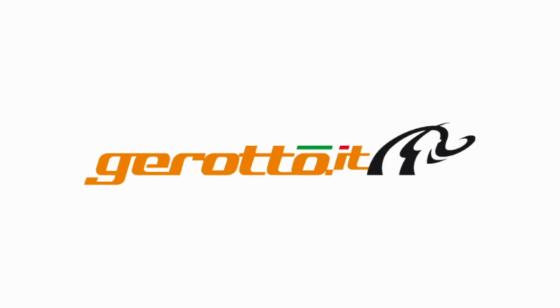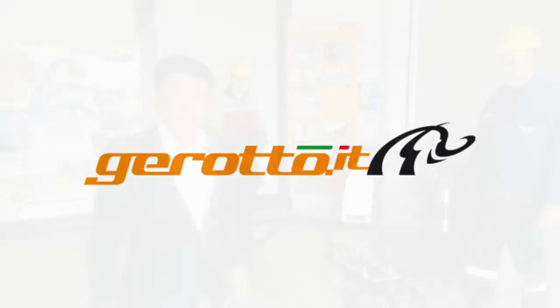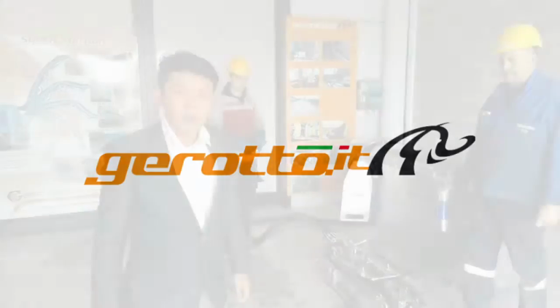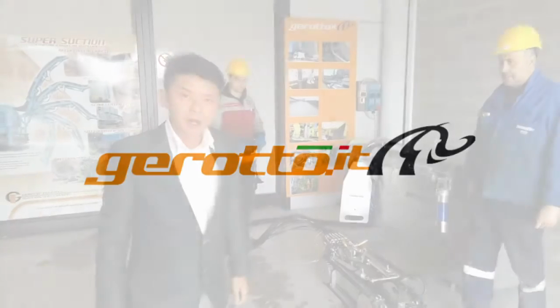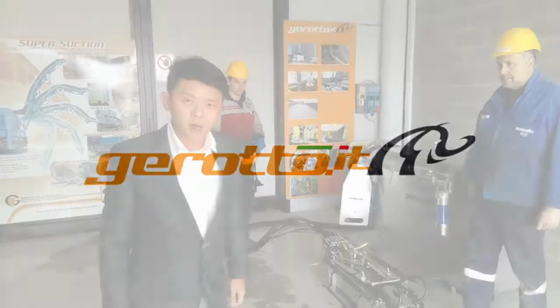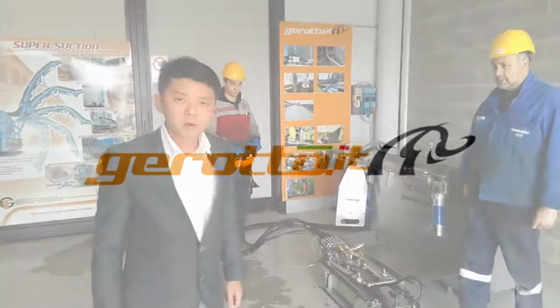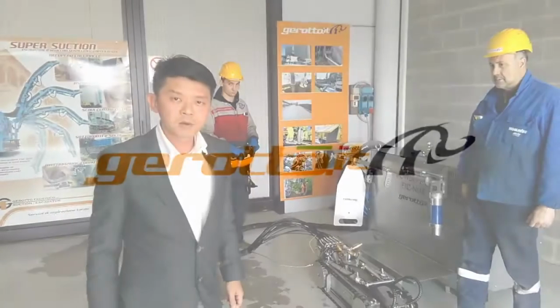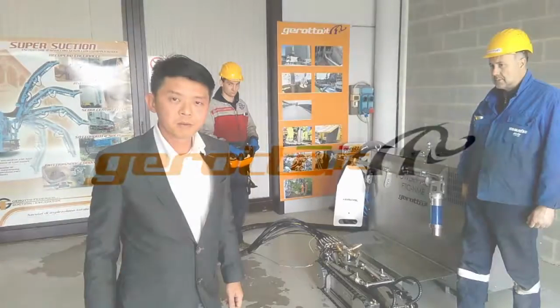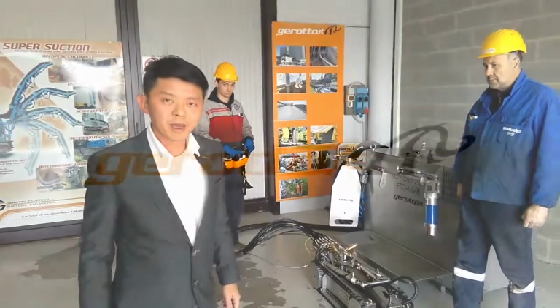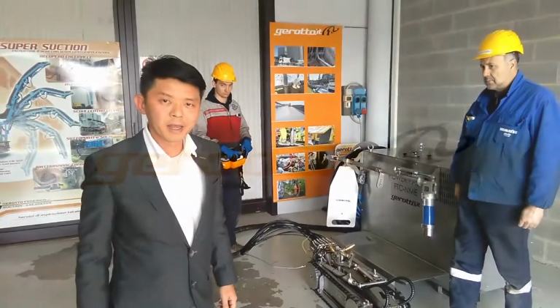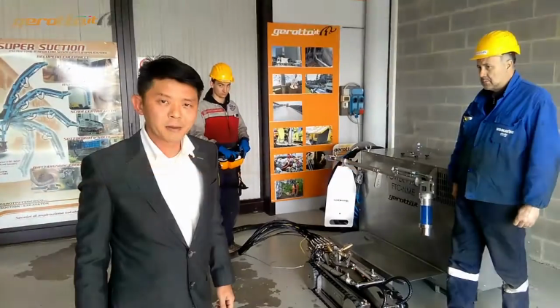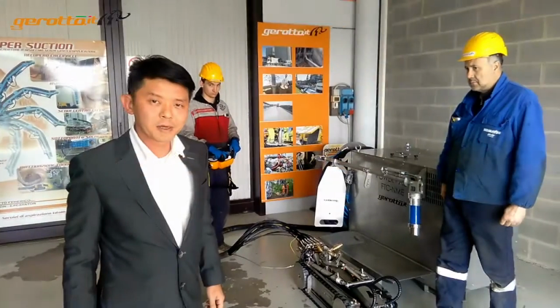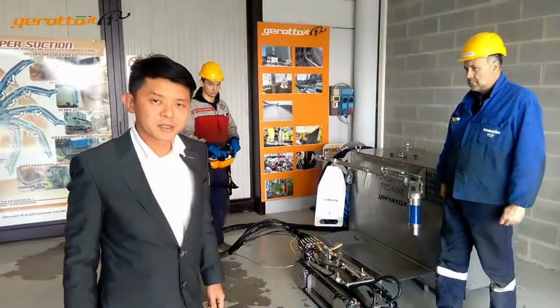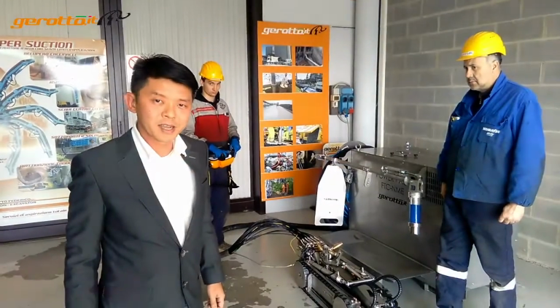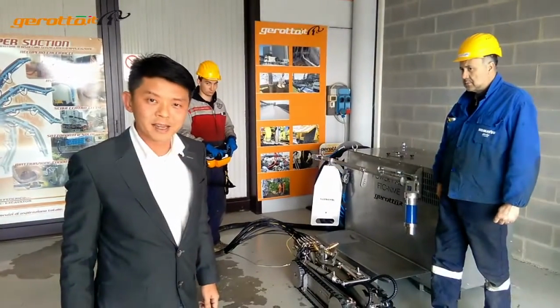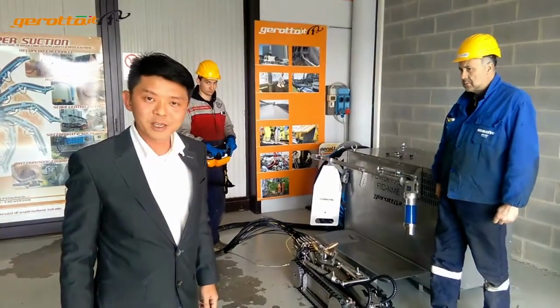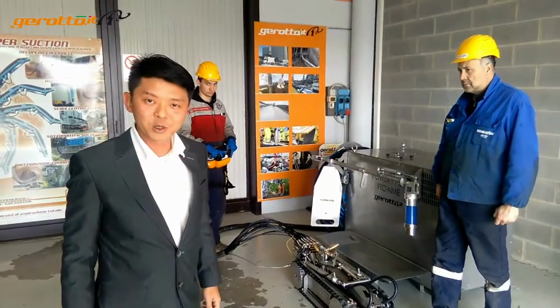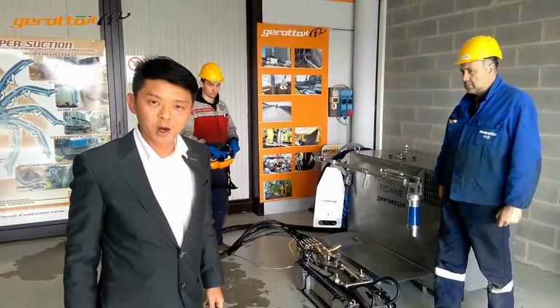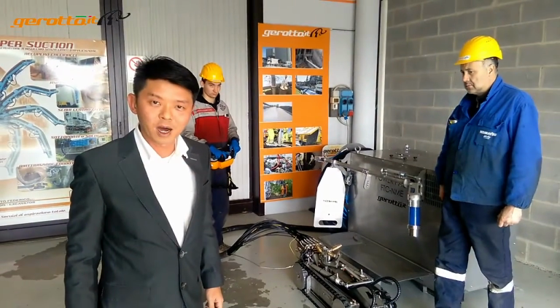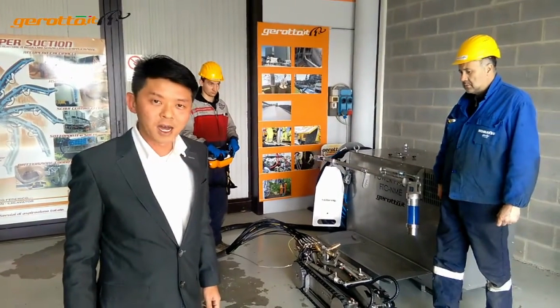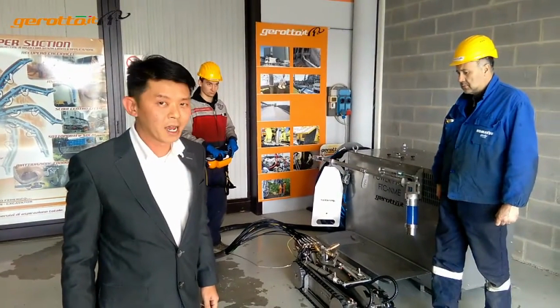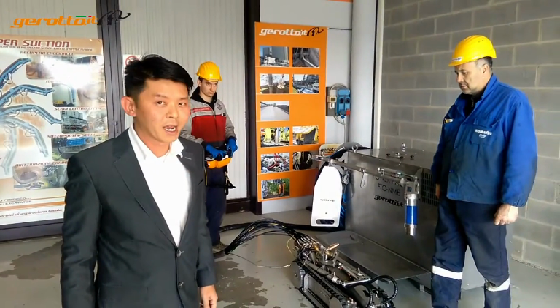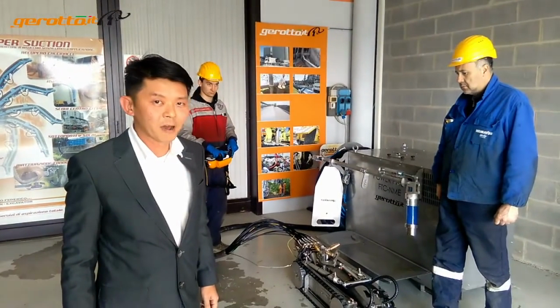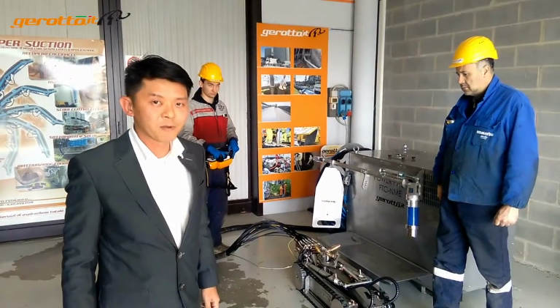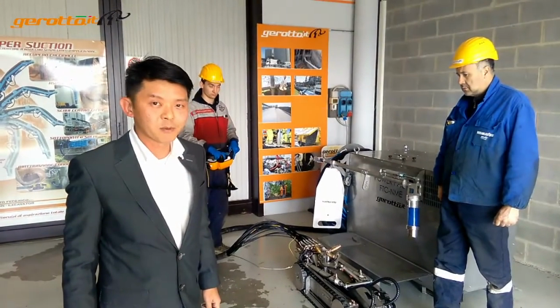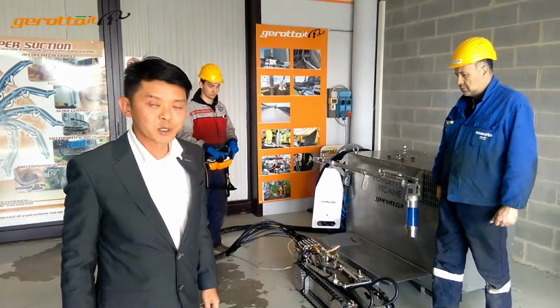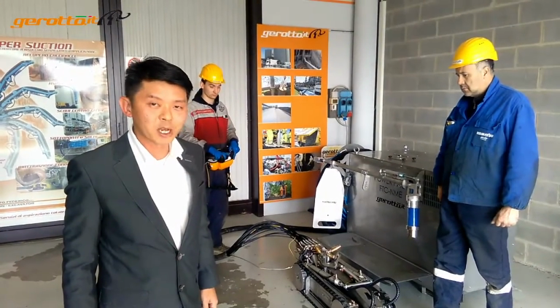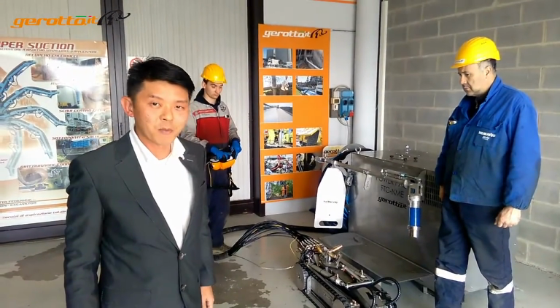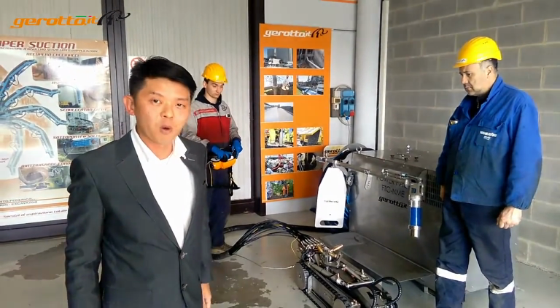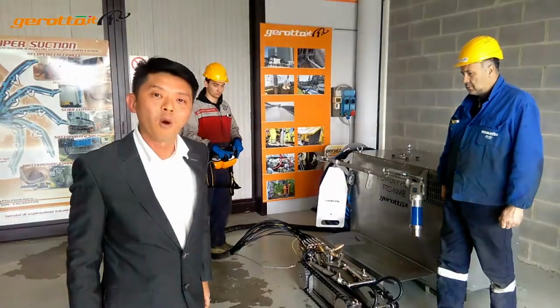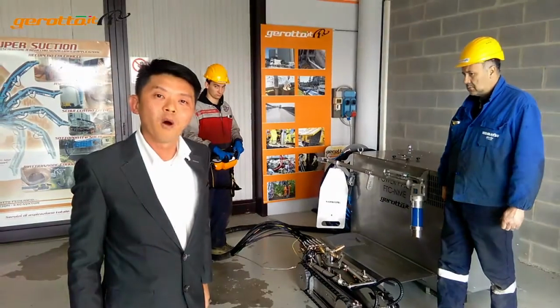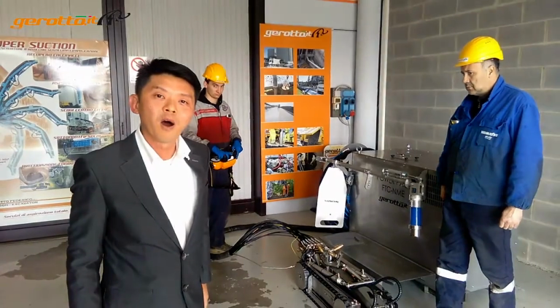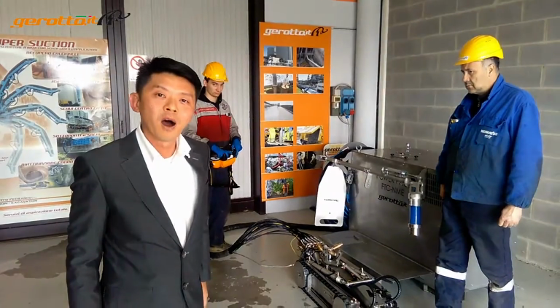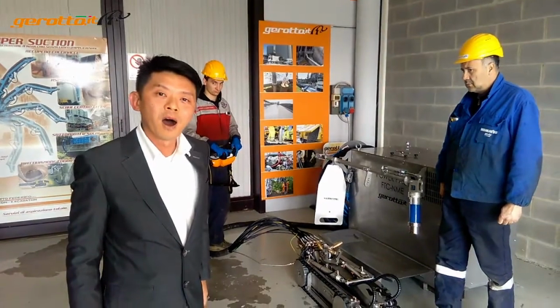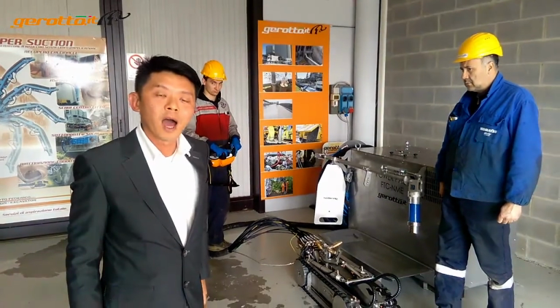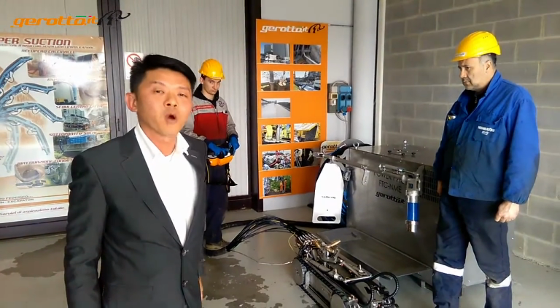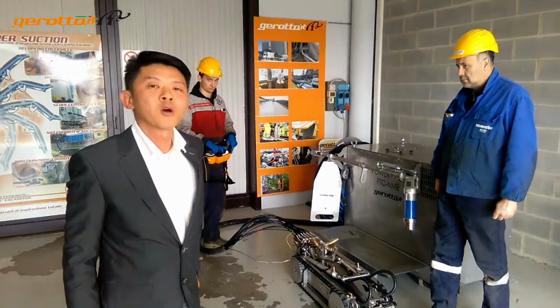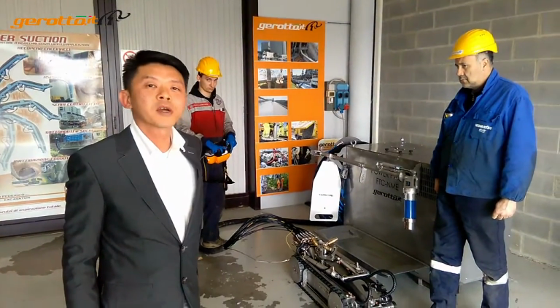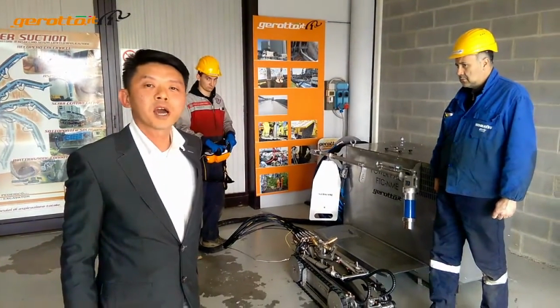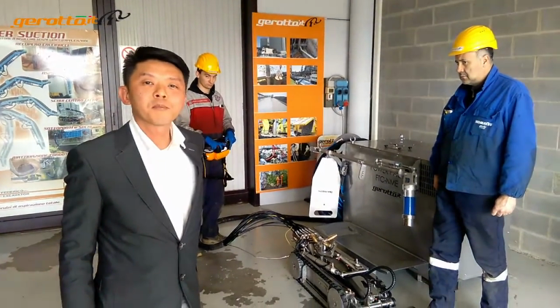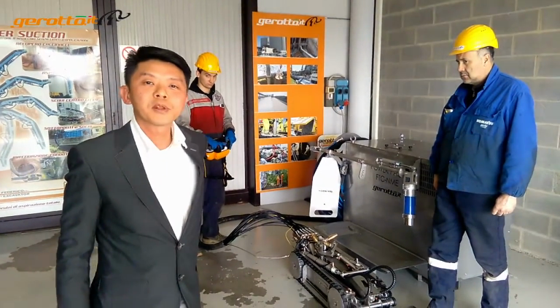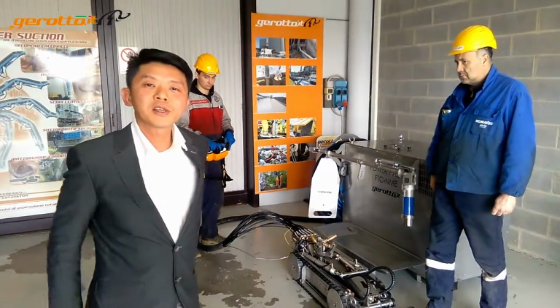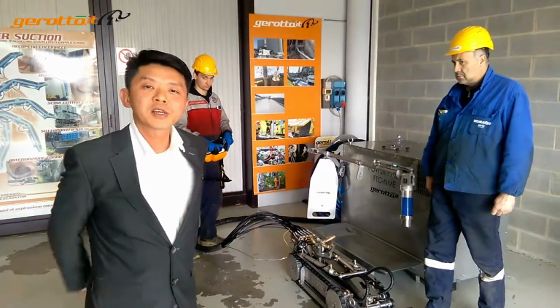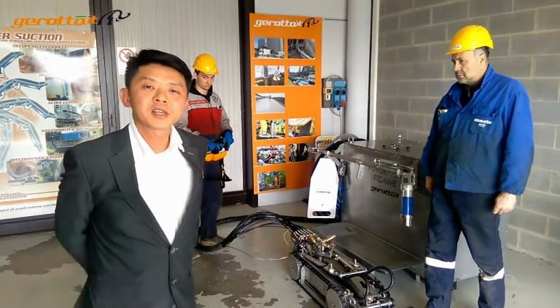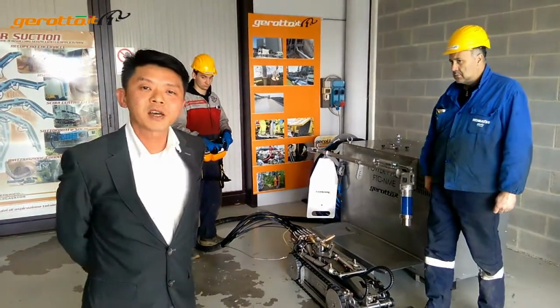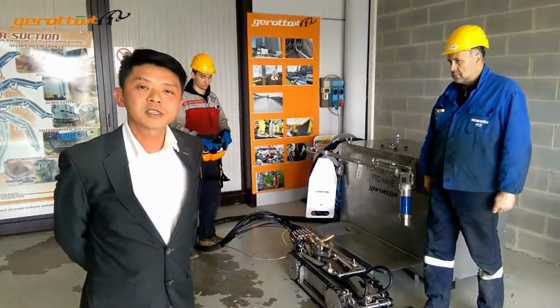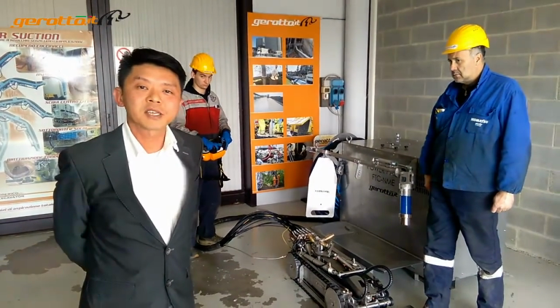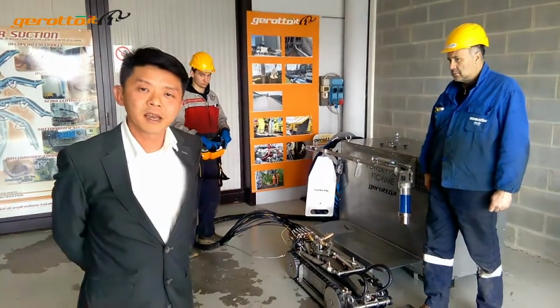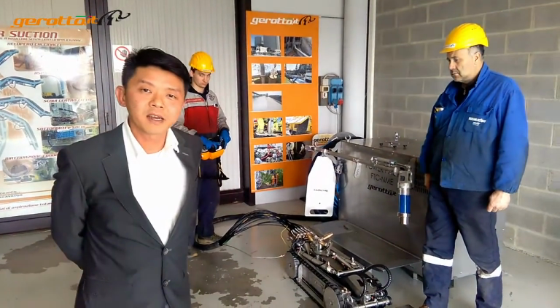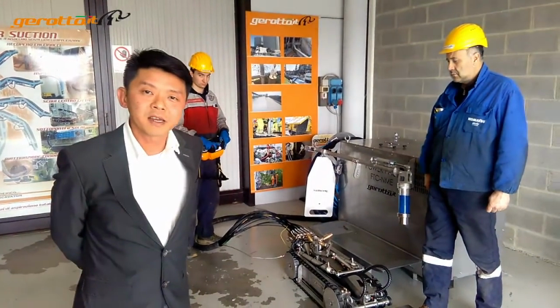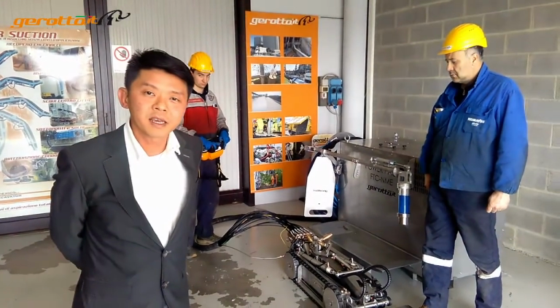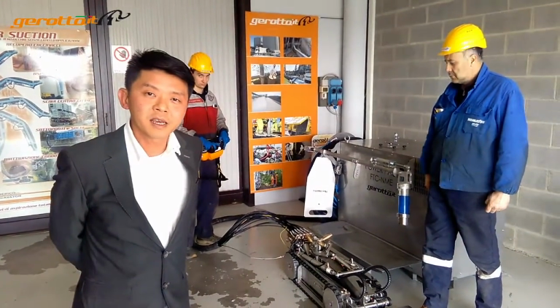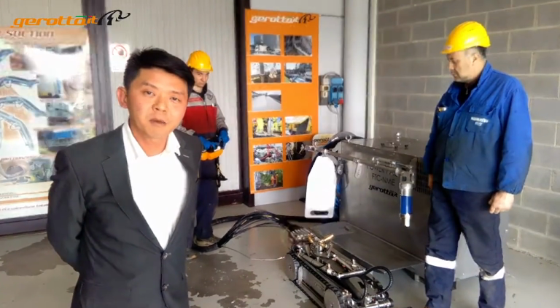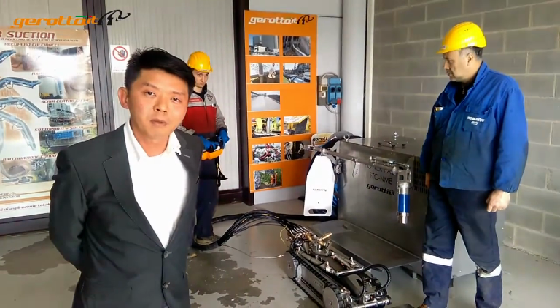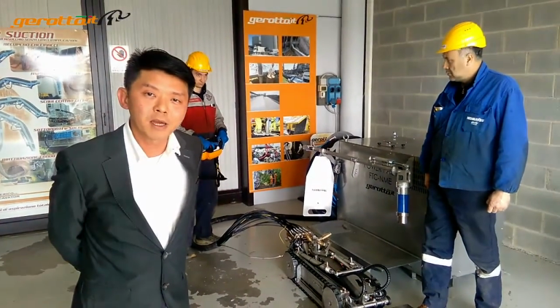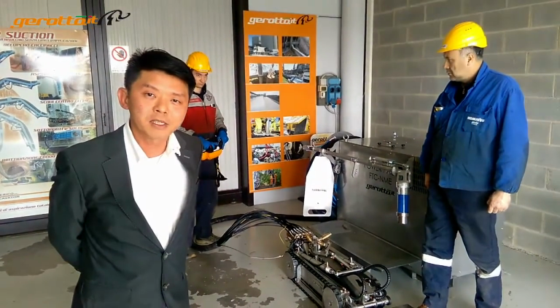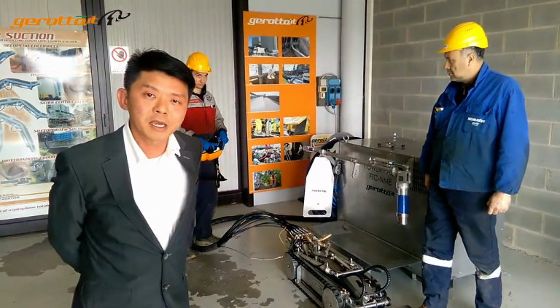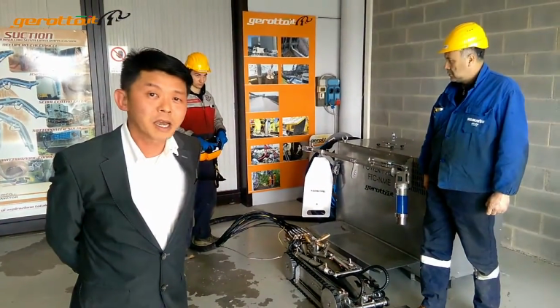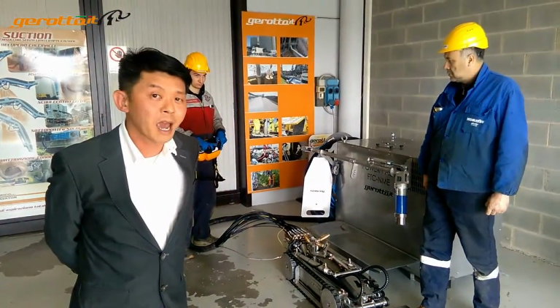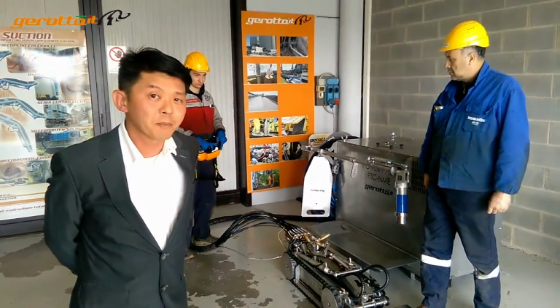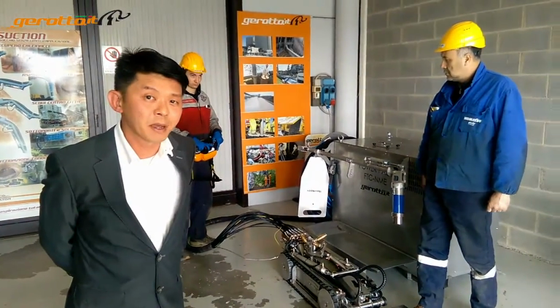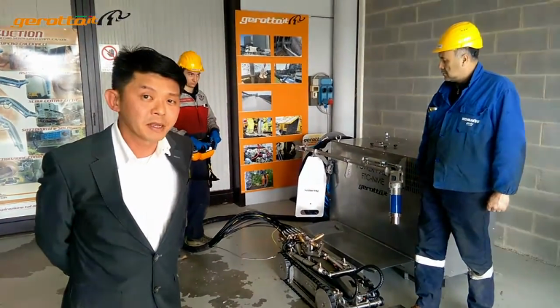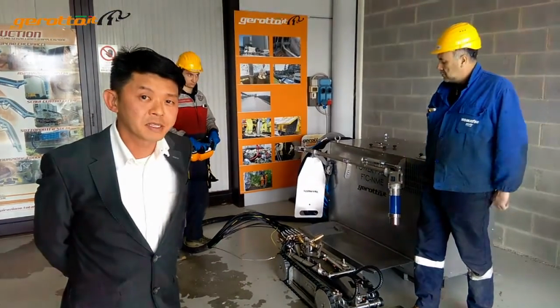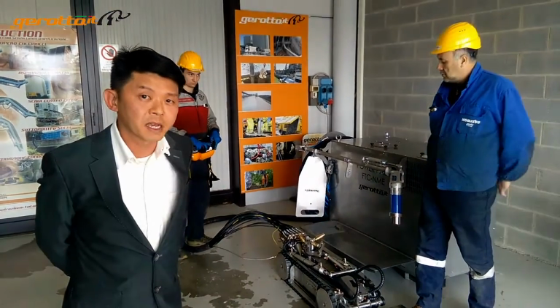Hello, my name is Danny Chua and I'm from Singapore. I own a company that does tank cleaning, blasting and painting.